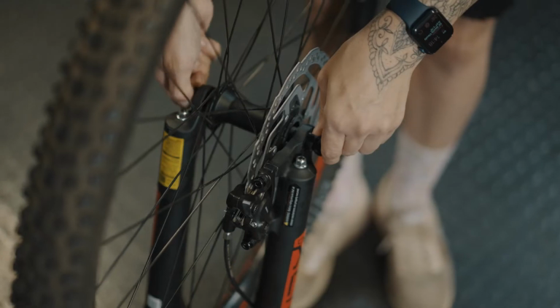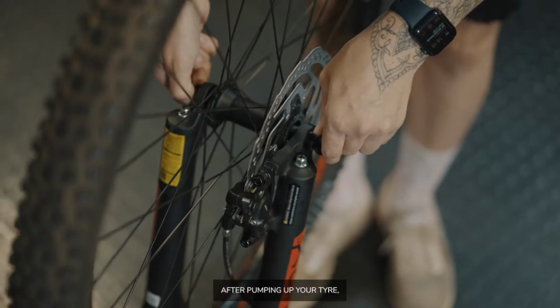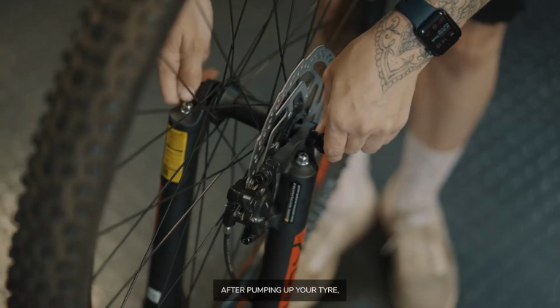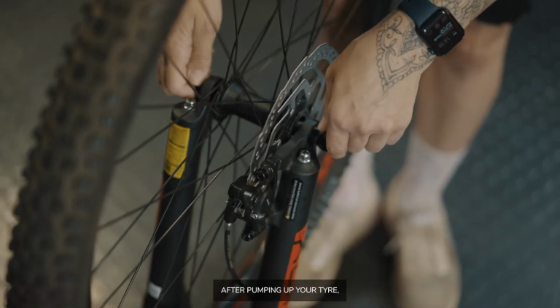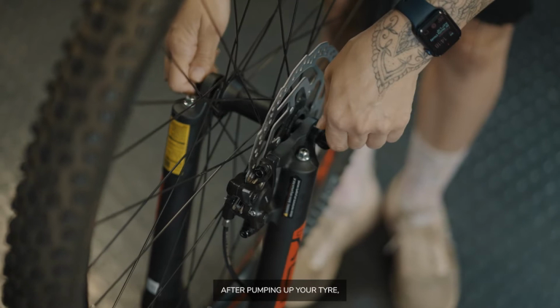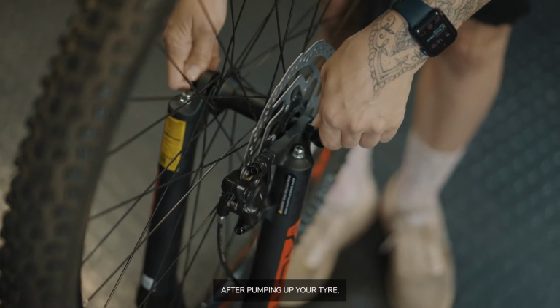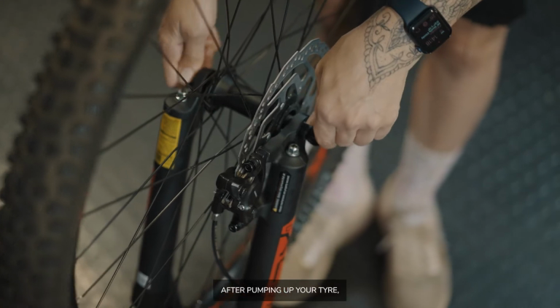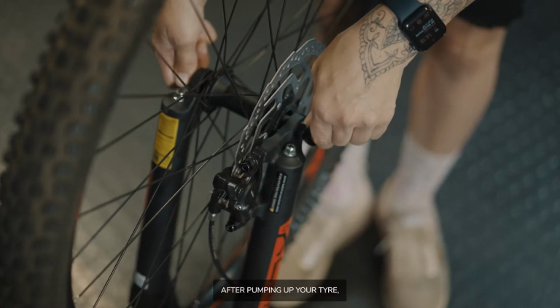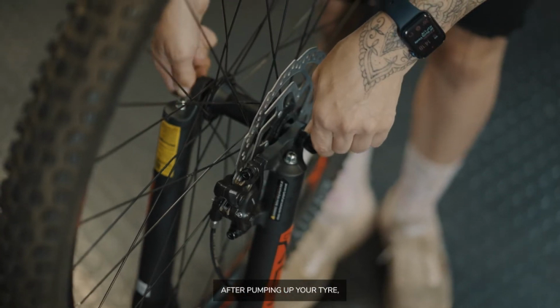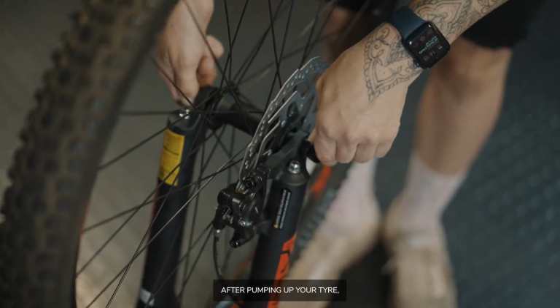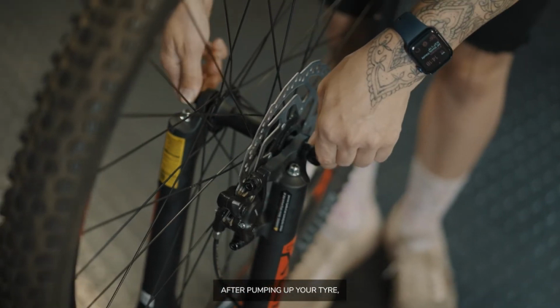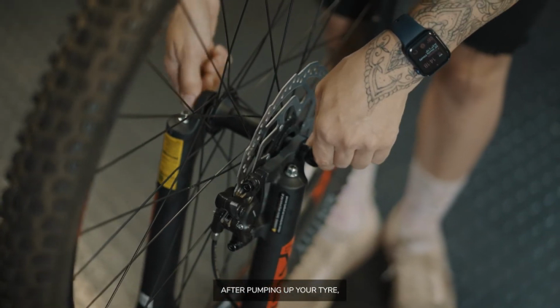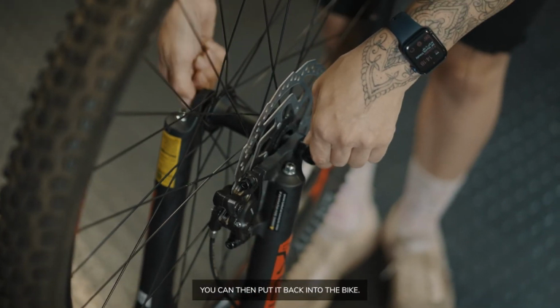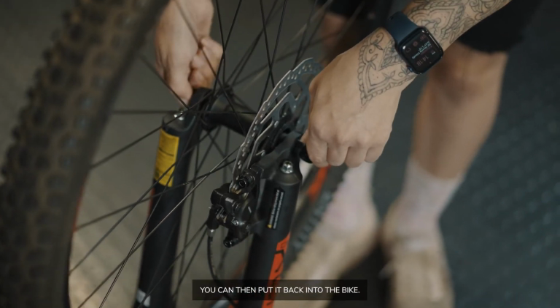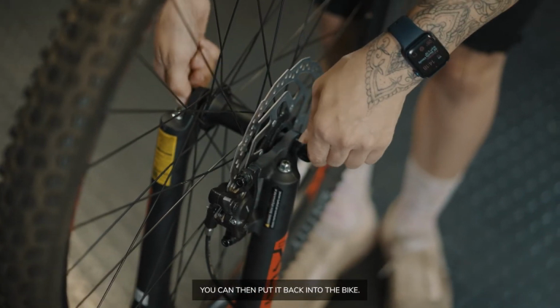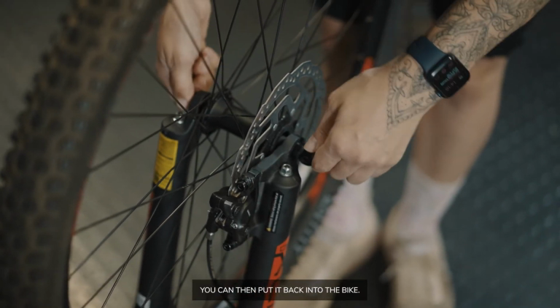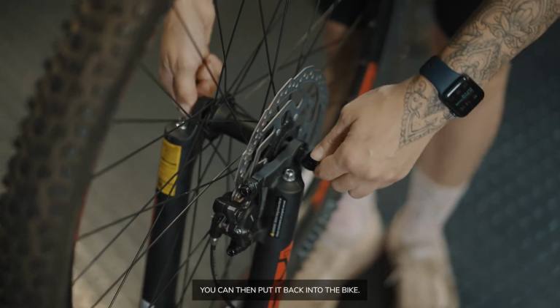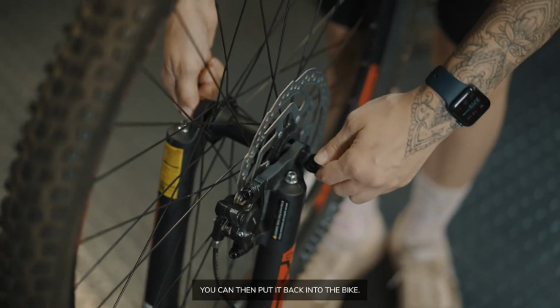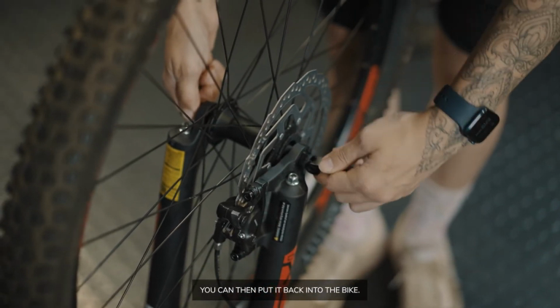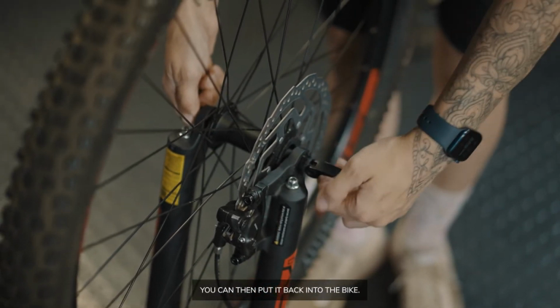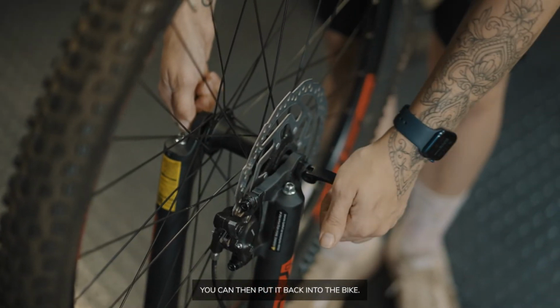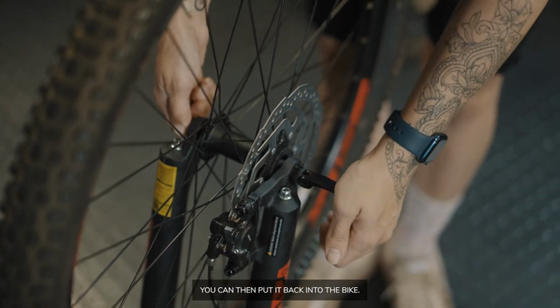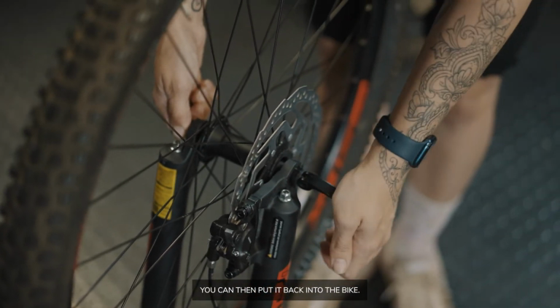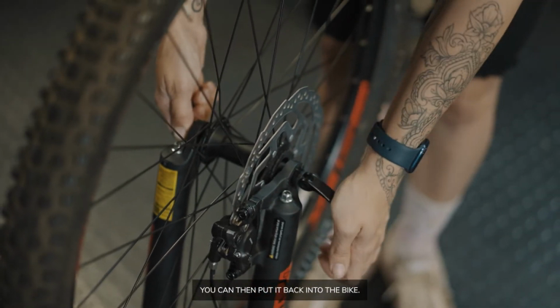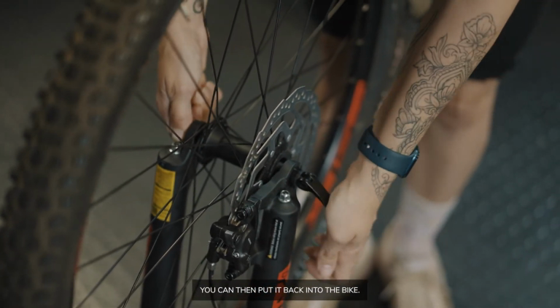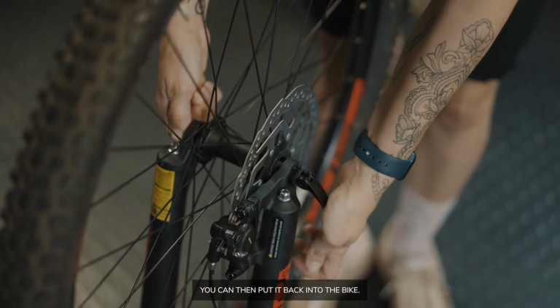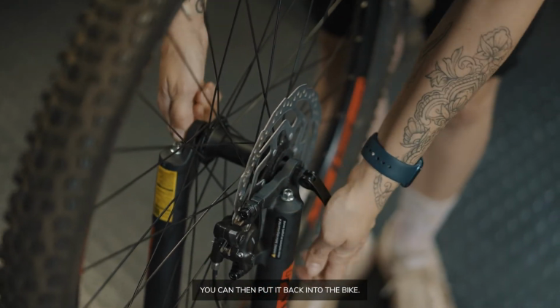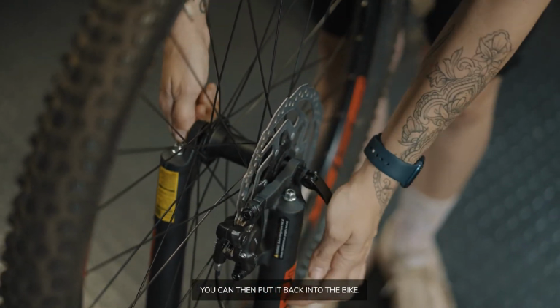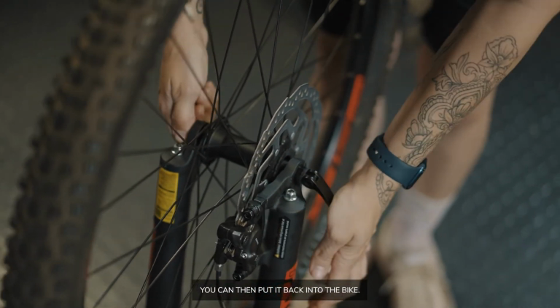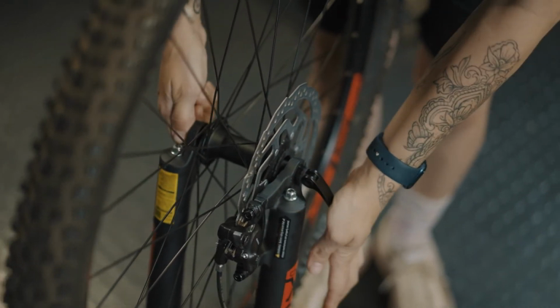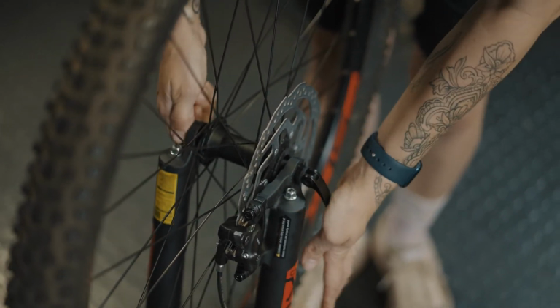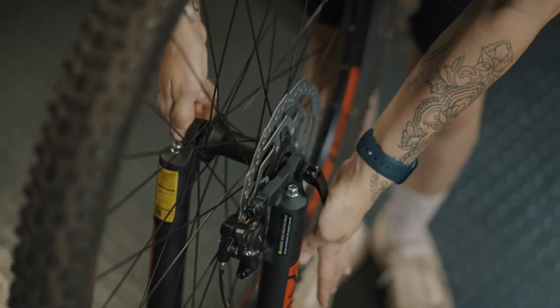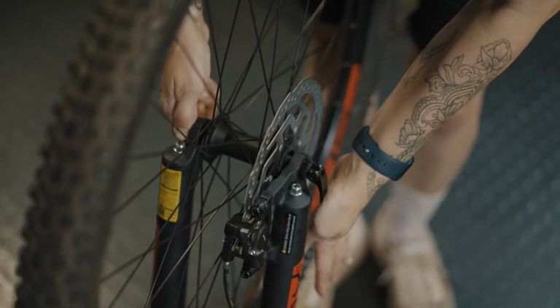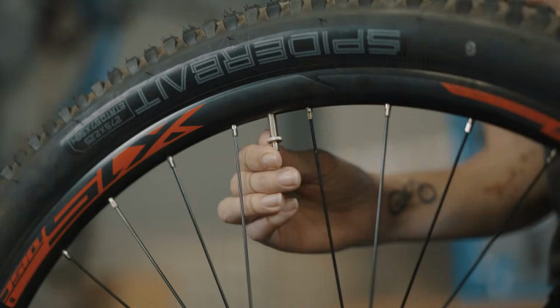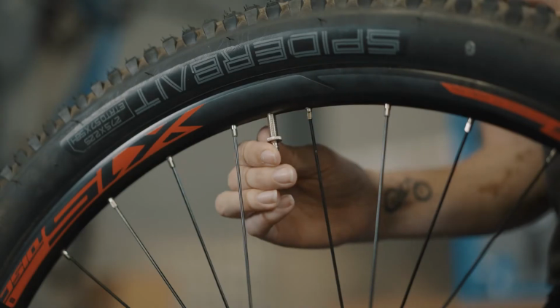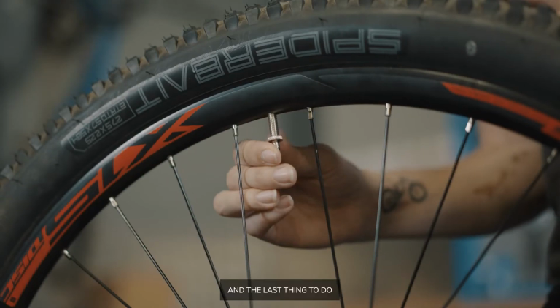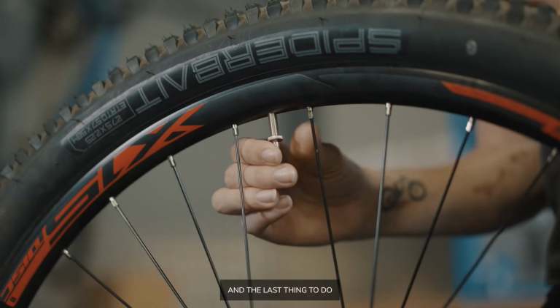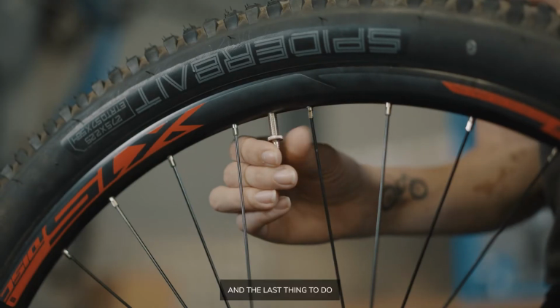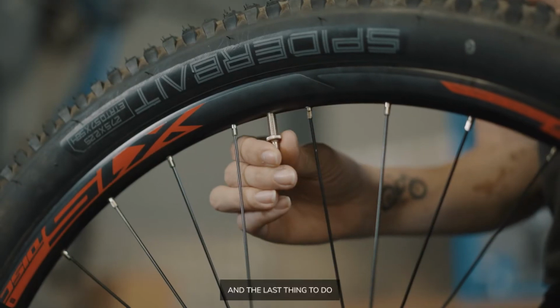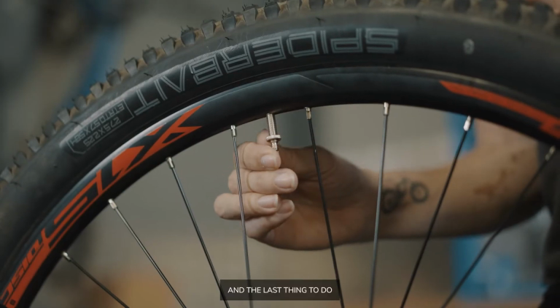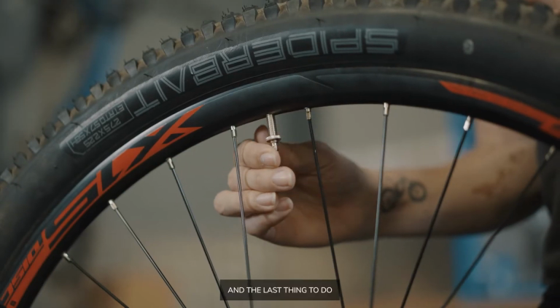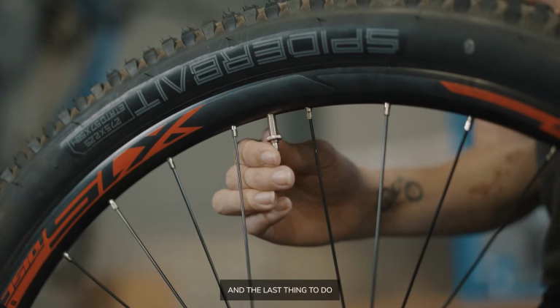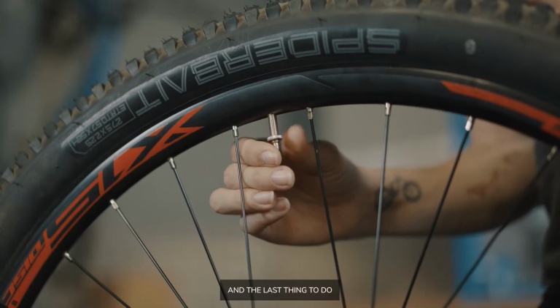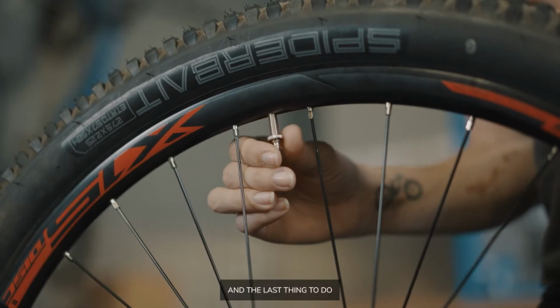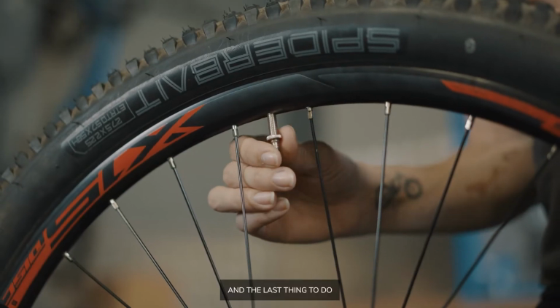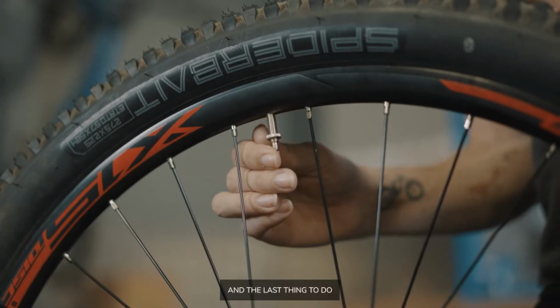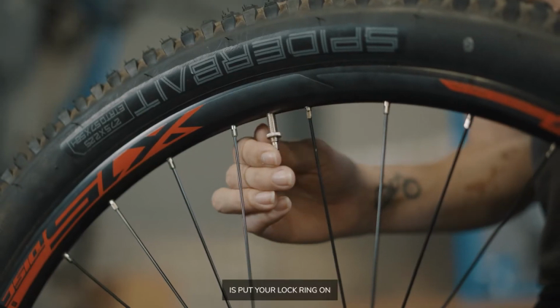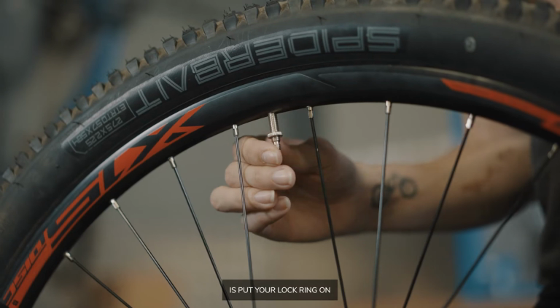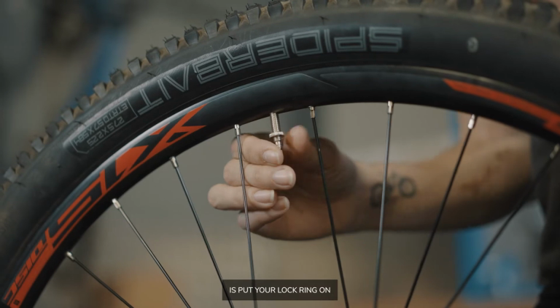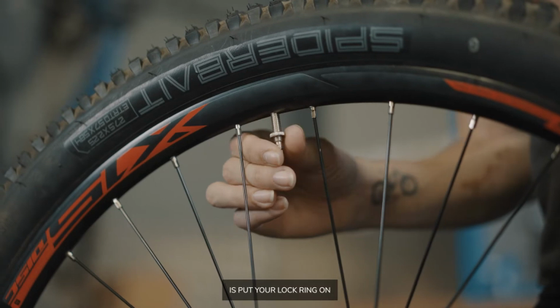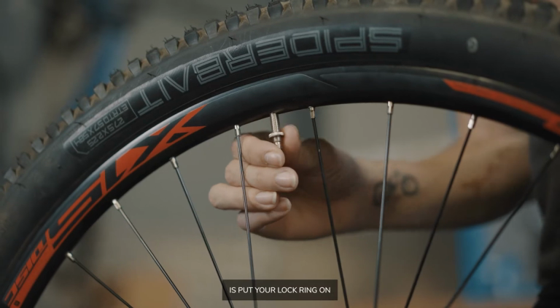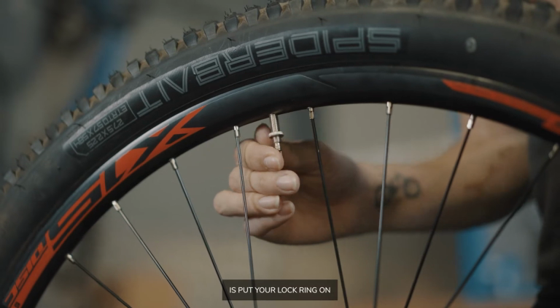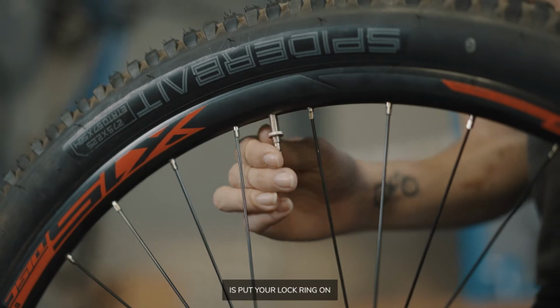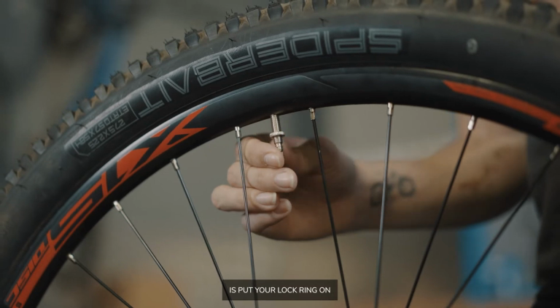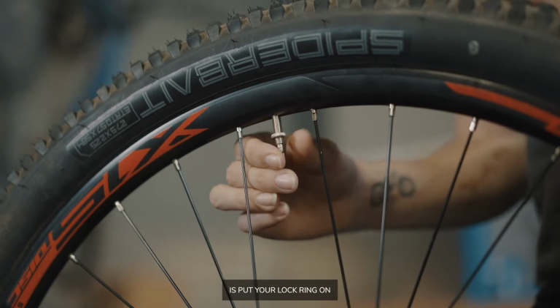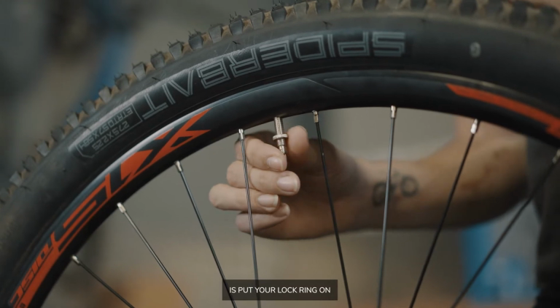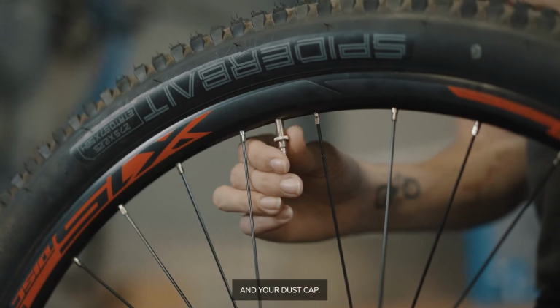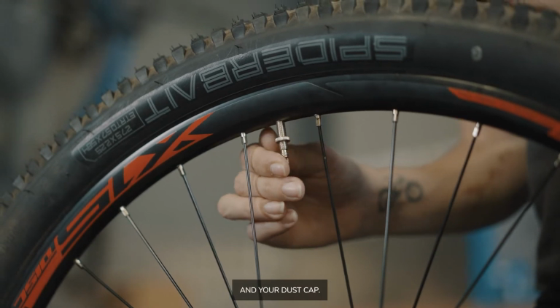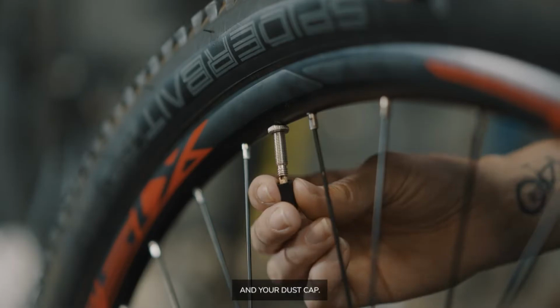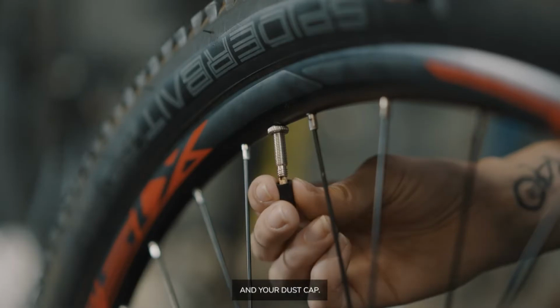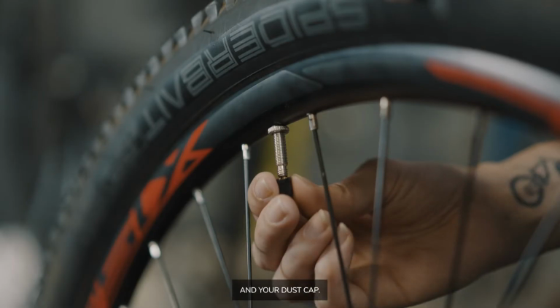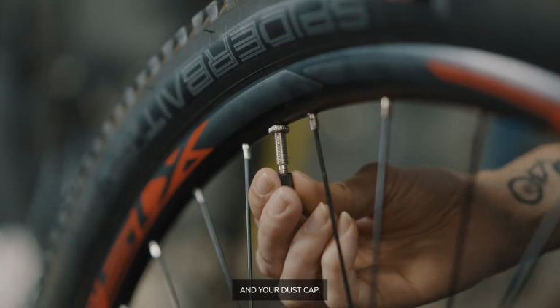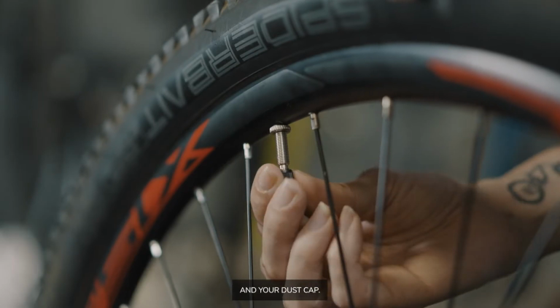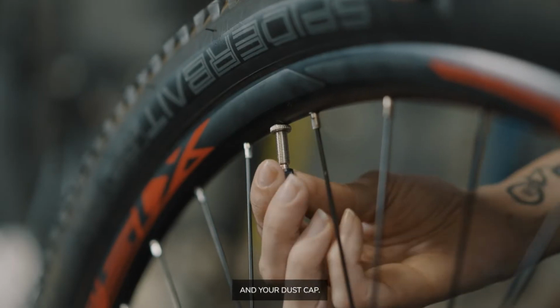After pumping up your tyre, you can then put it back into the bike. The last thing to do is put your lock ring on and your dust cap.